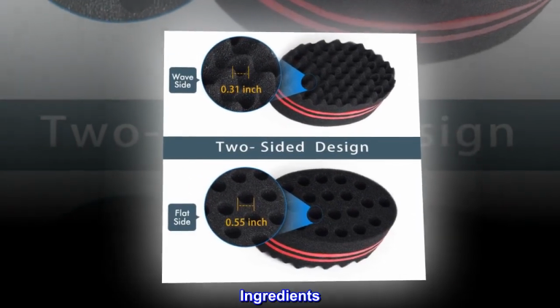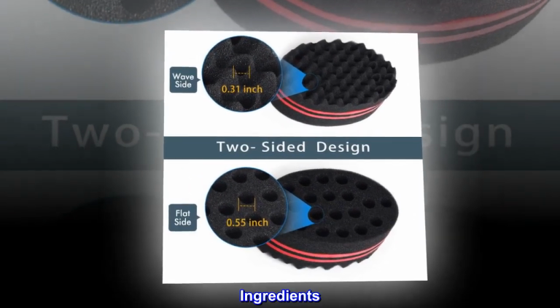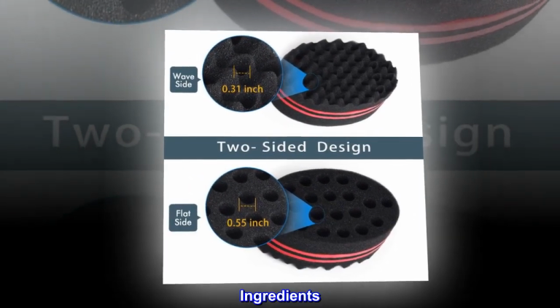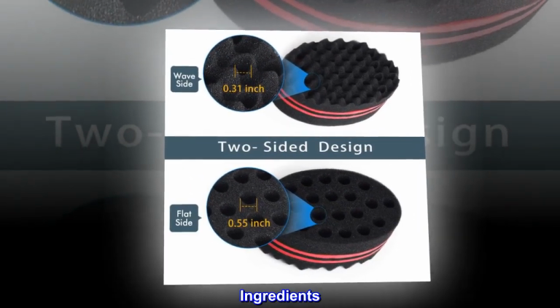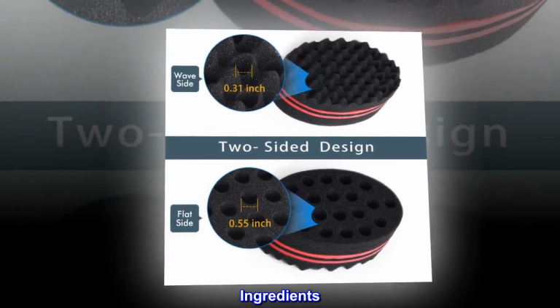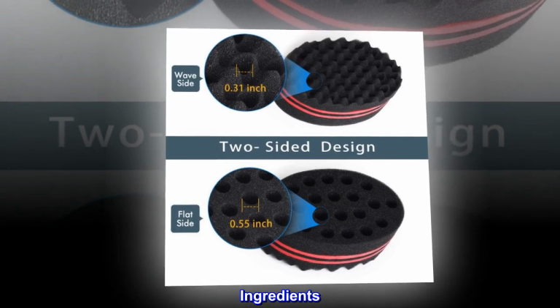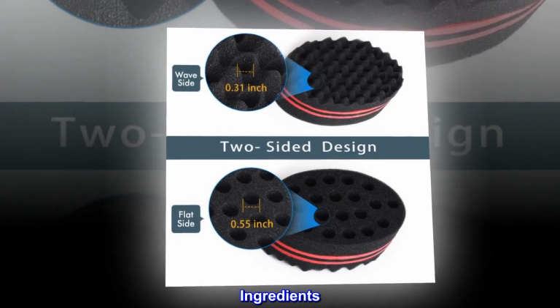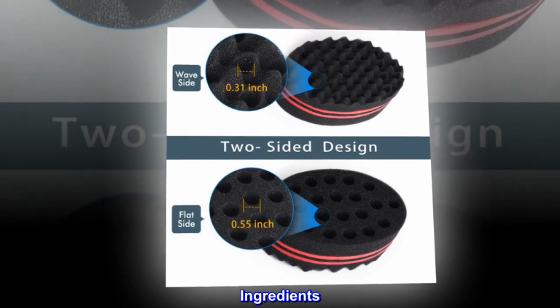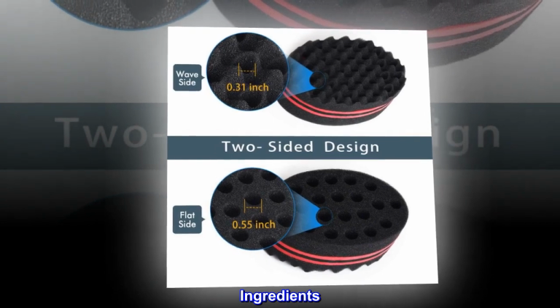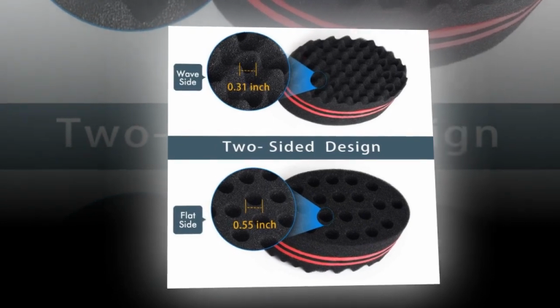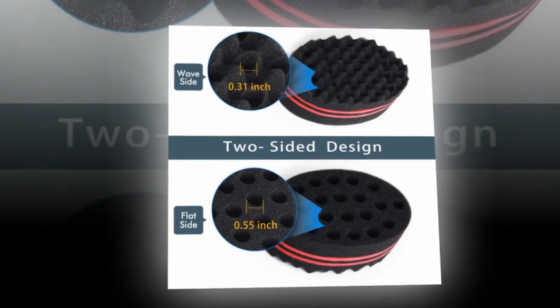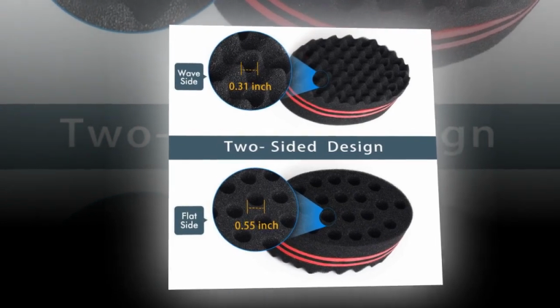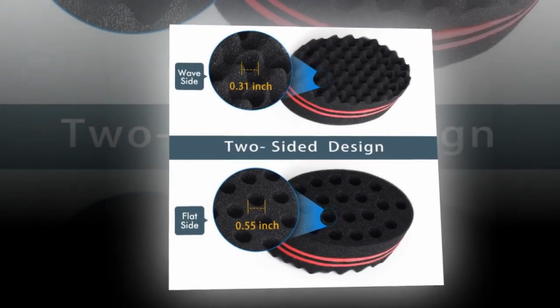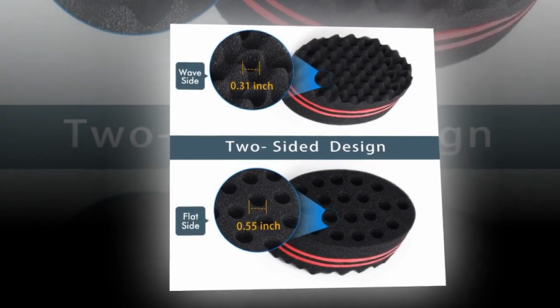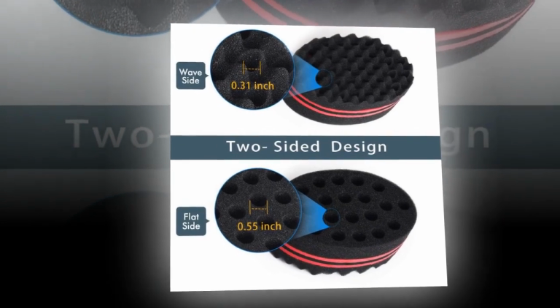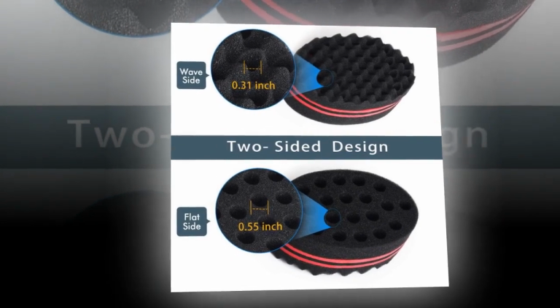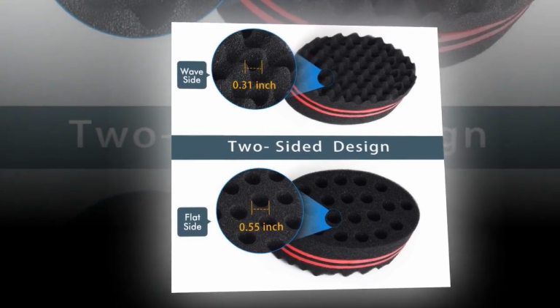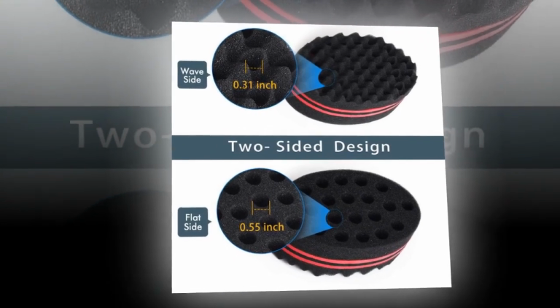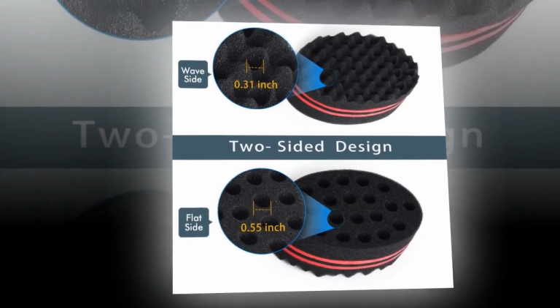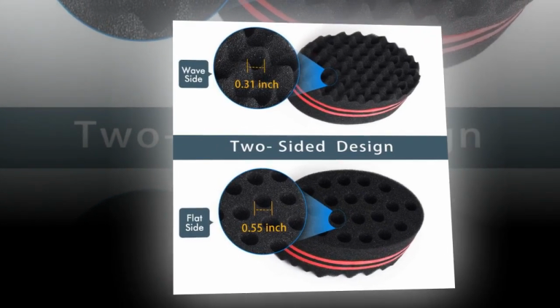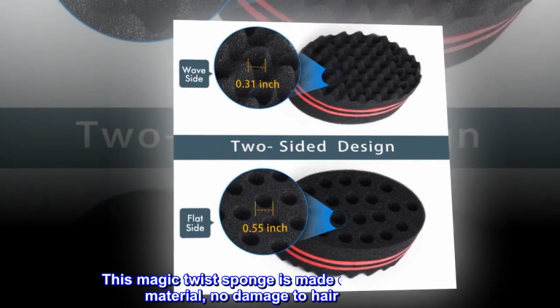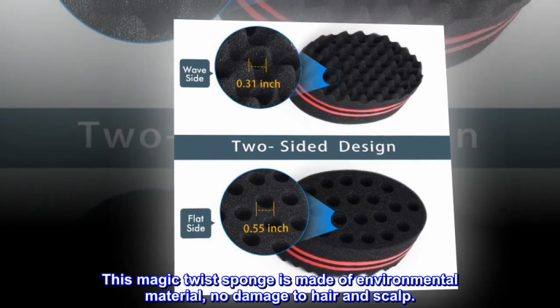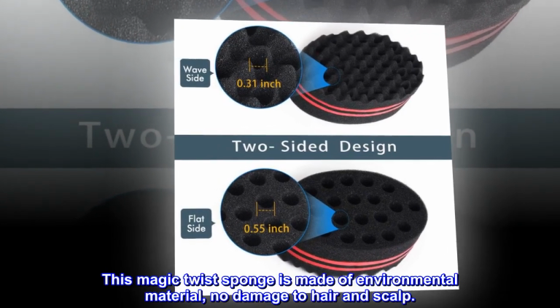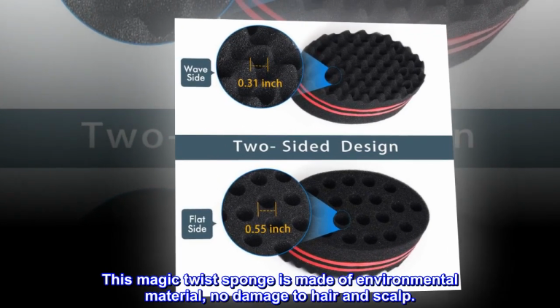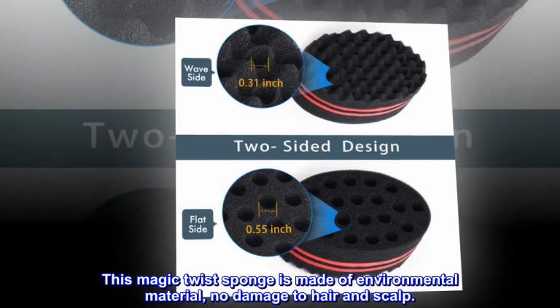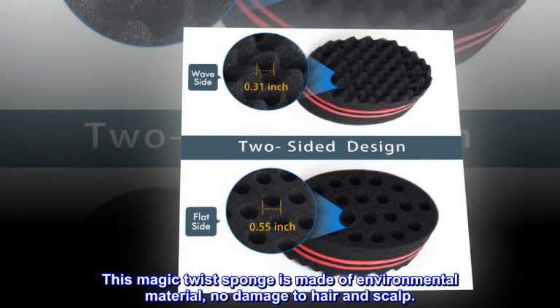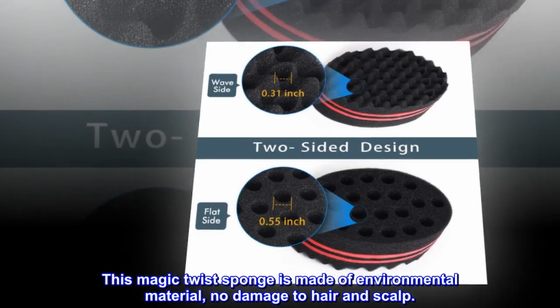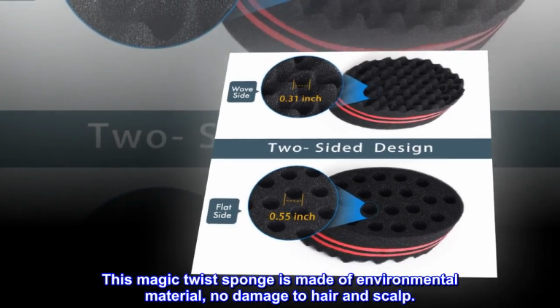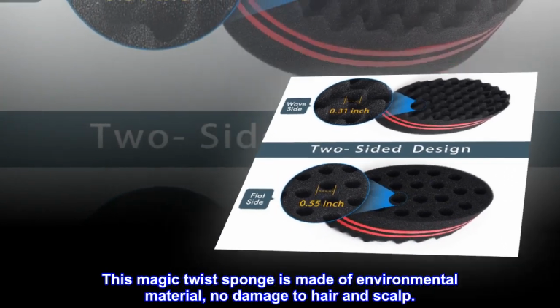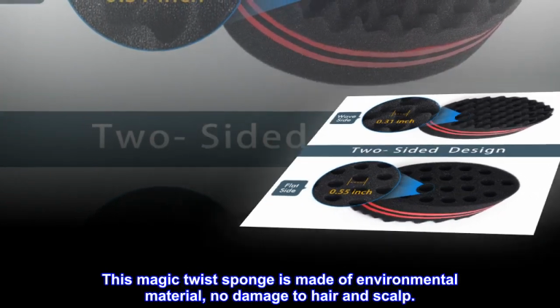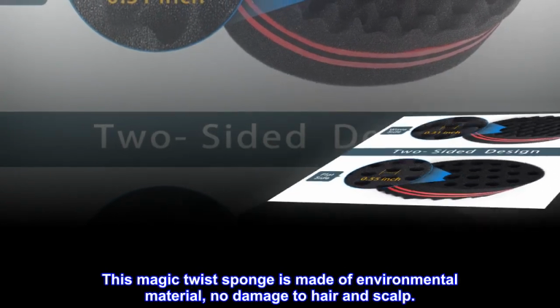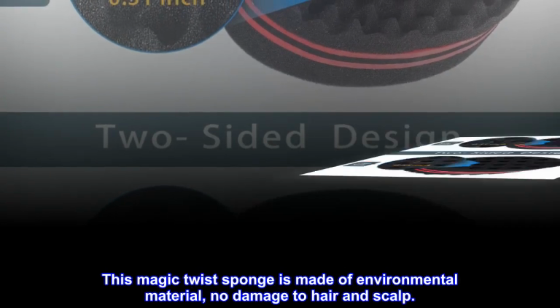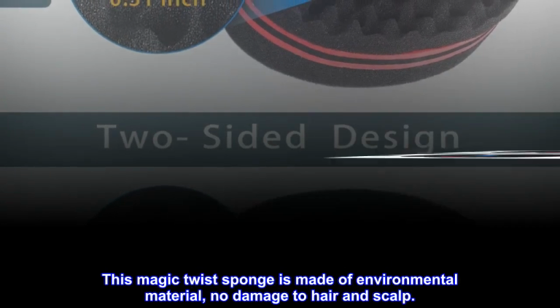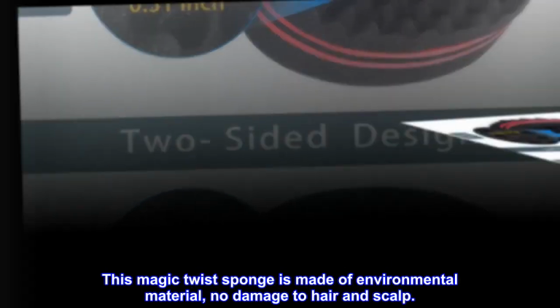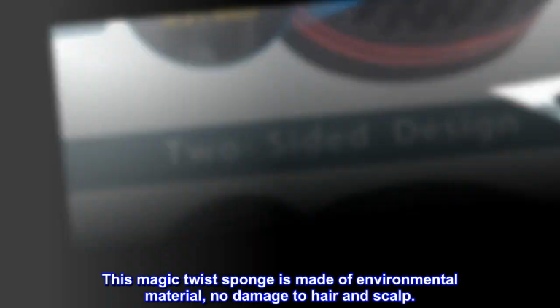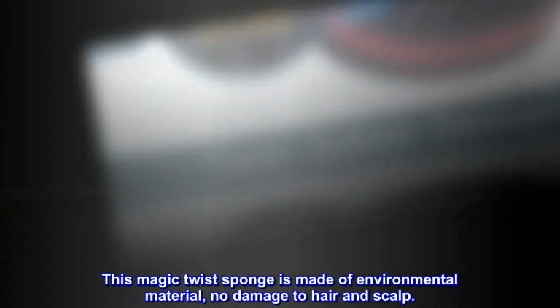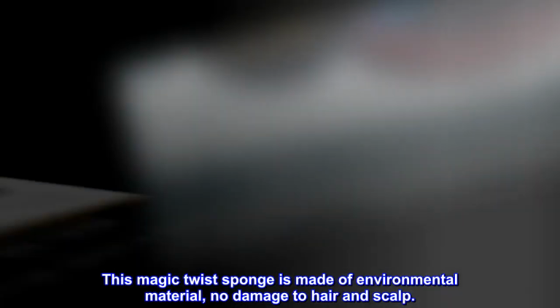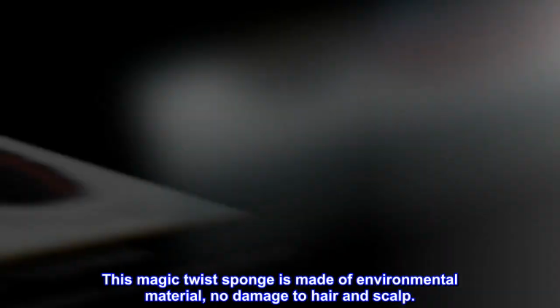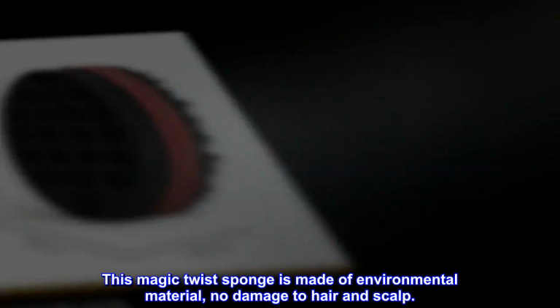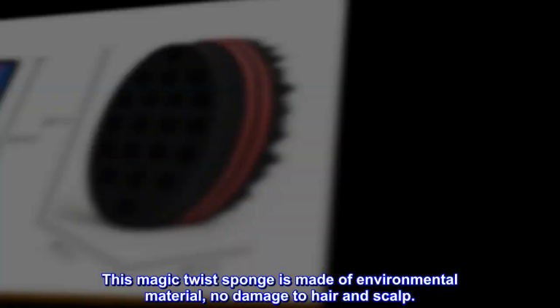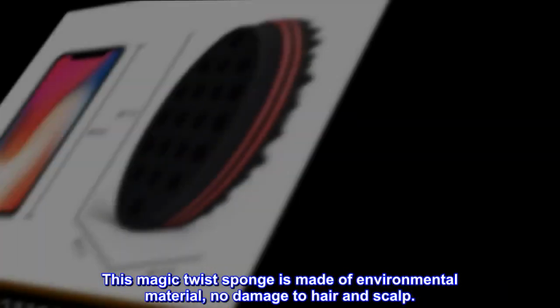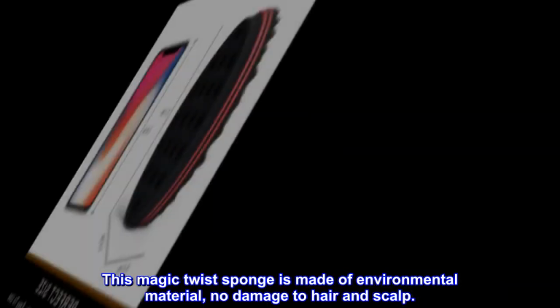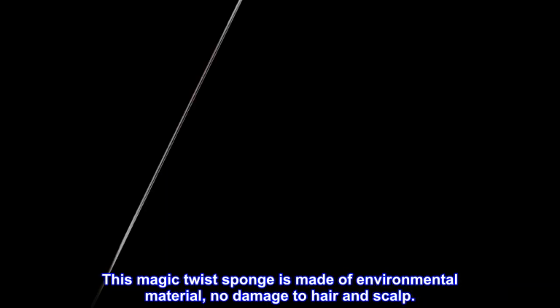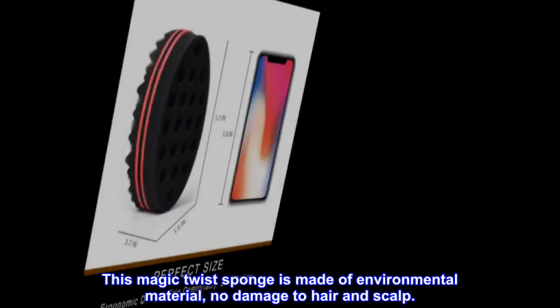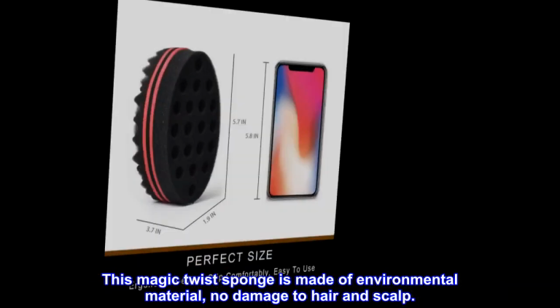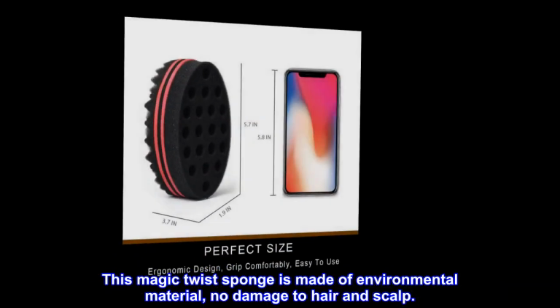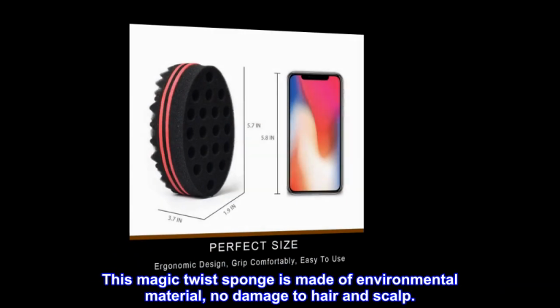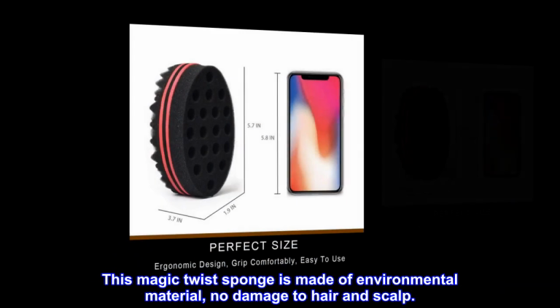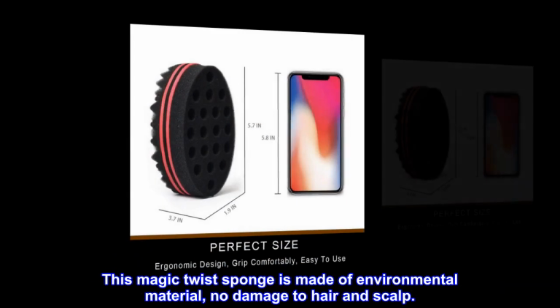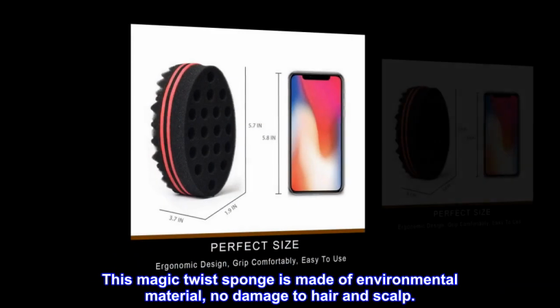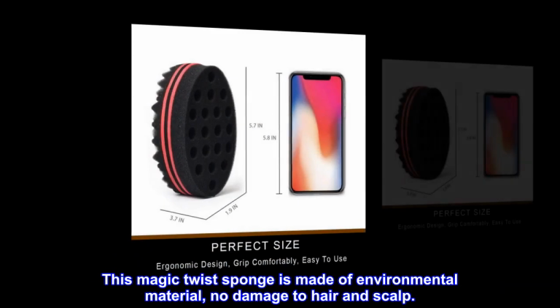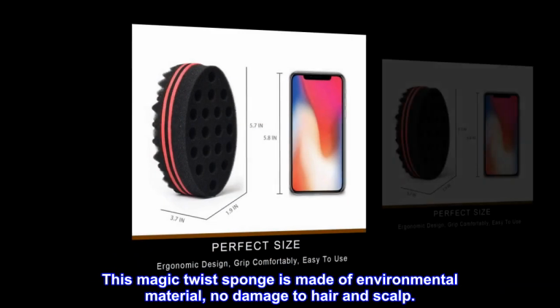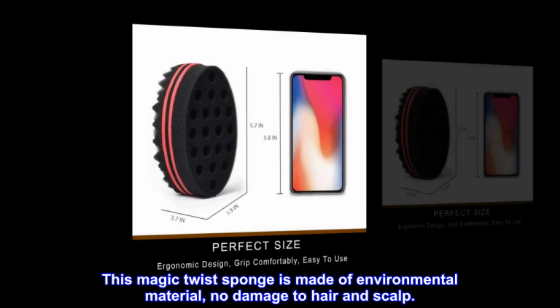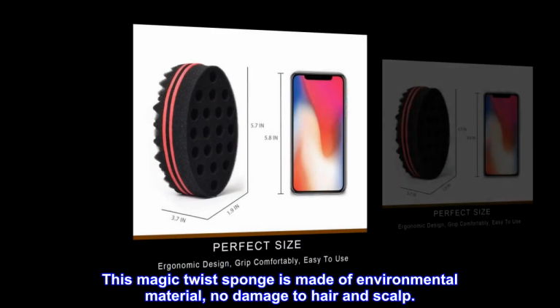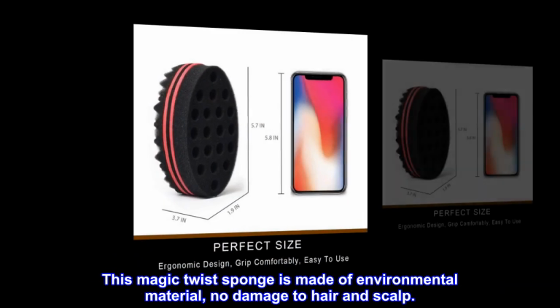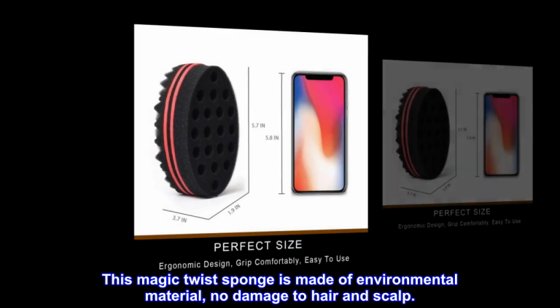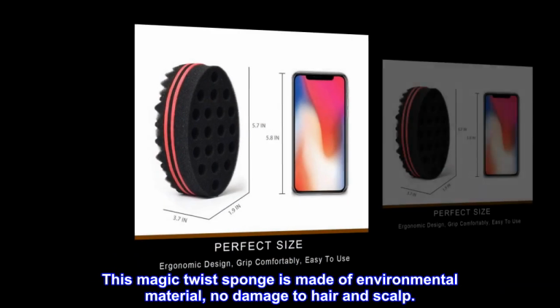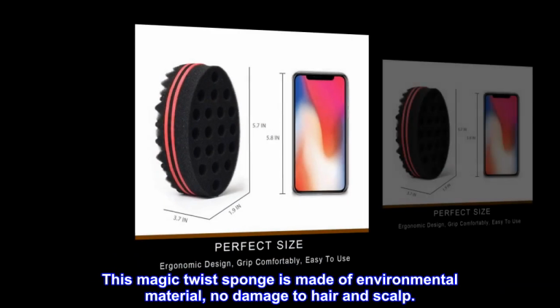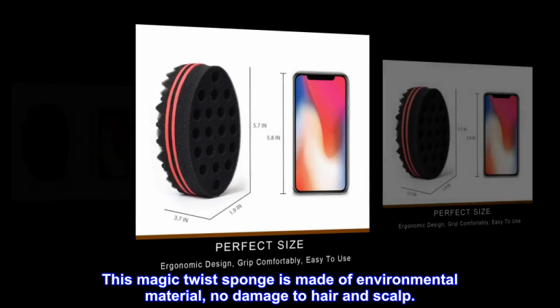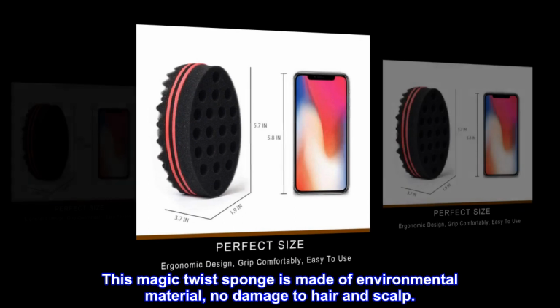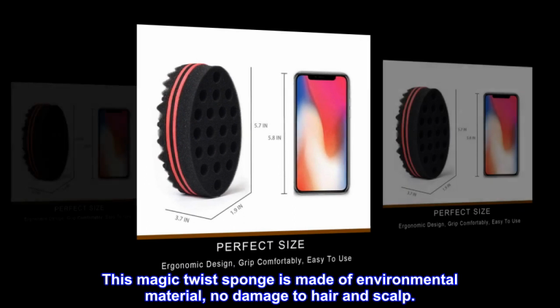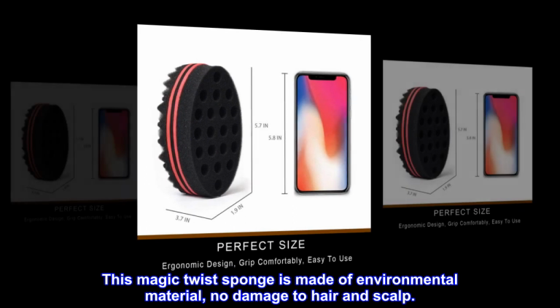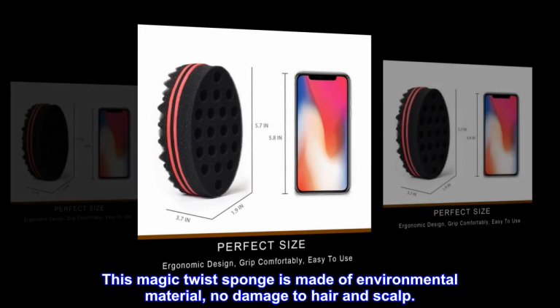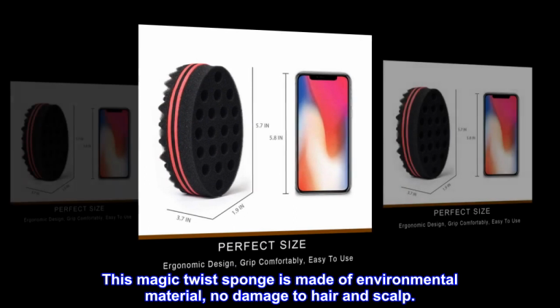Ingredients. This Magic Twist Sponge is made of environmental material, no damage to hair and scalp.